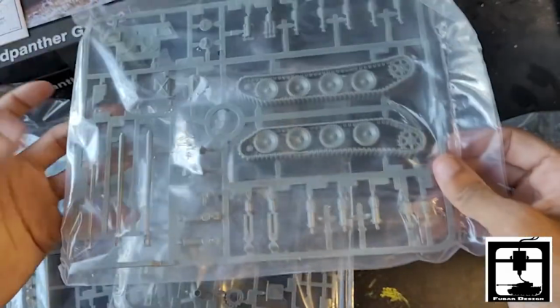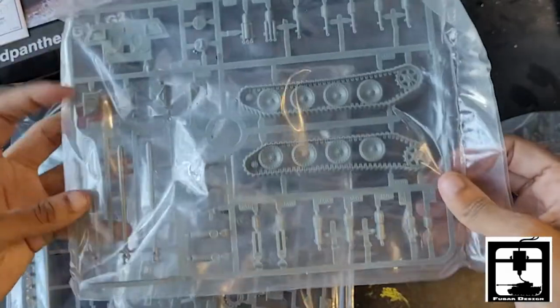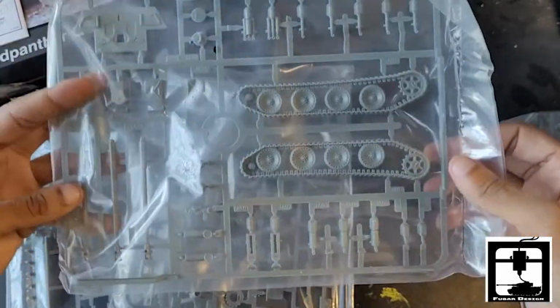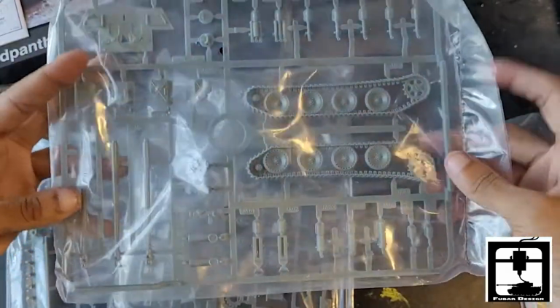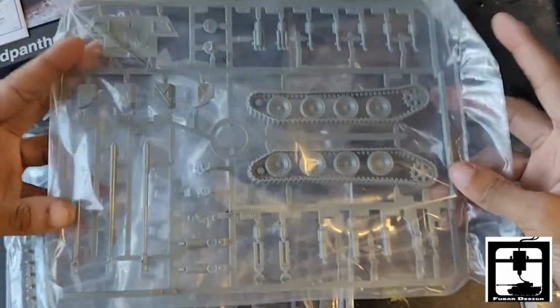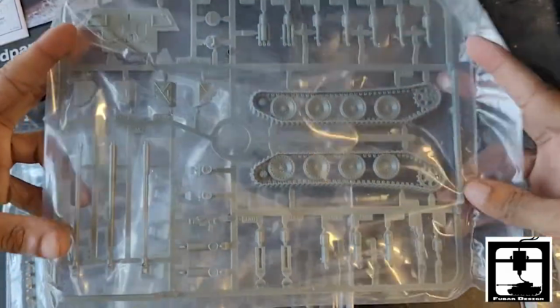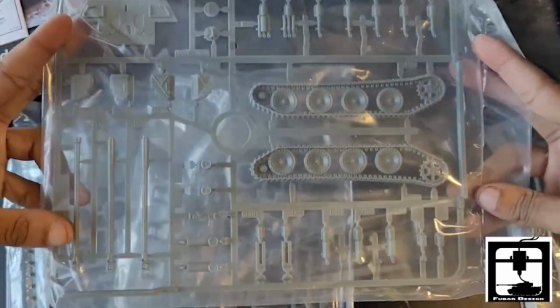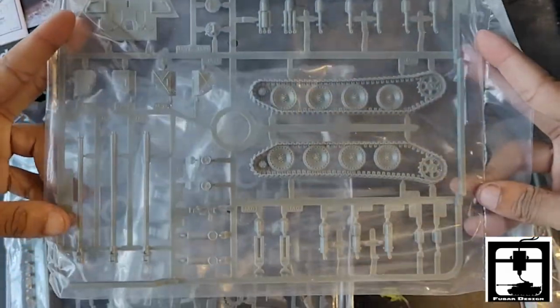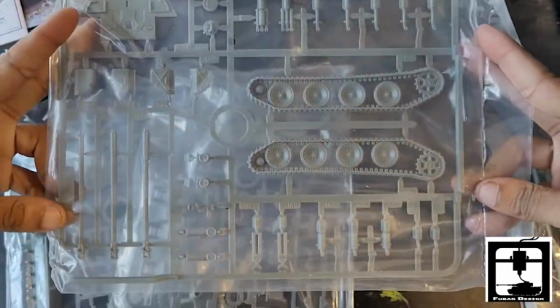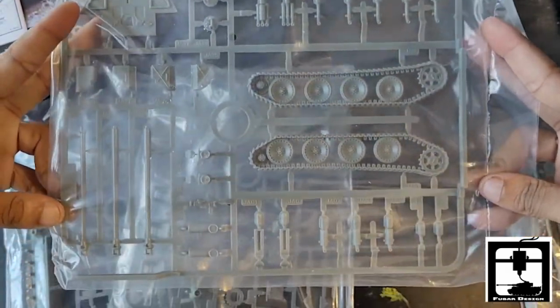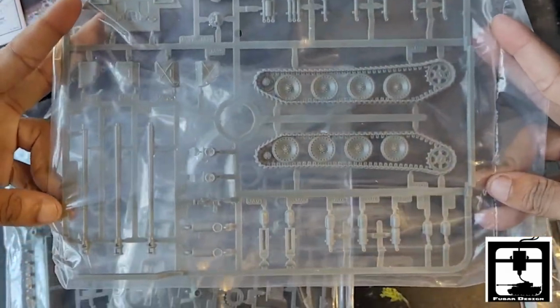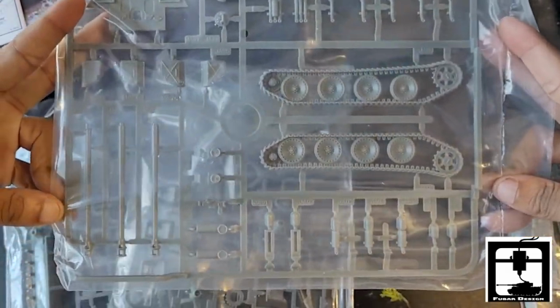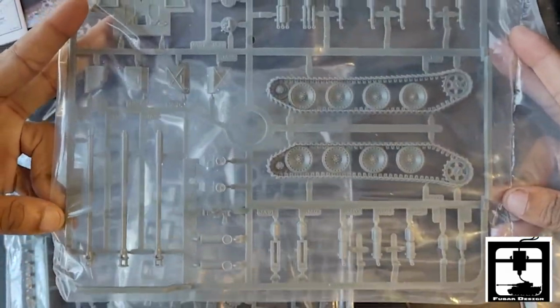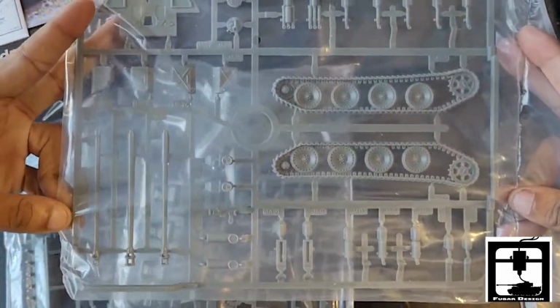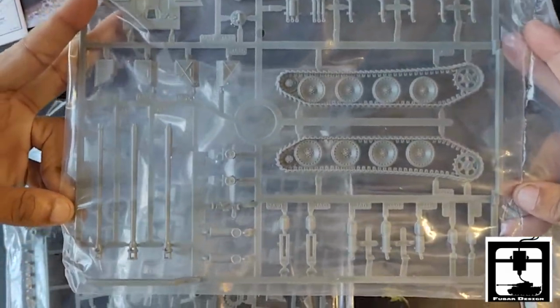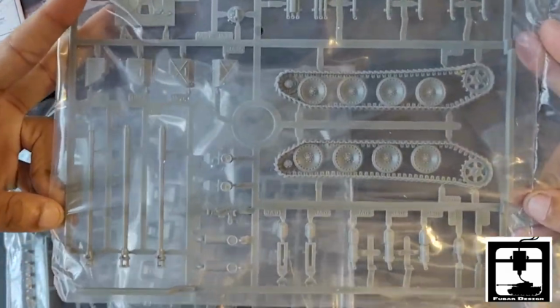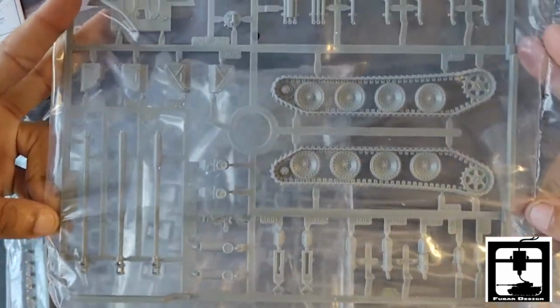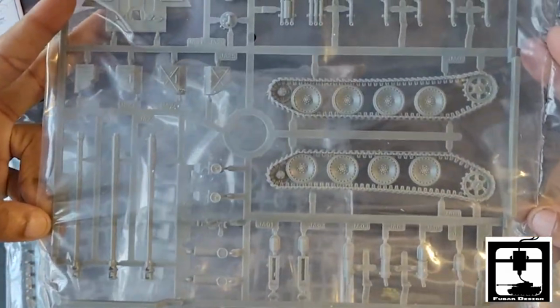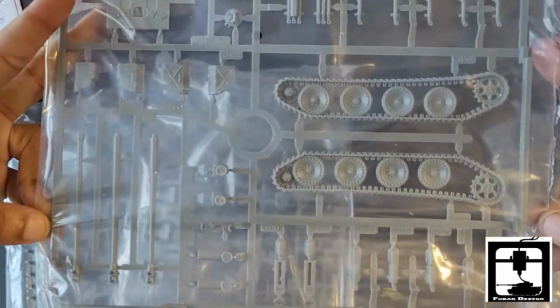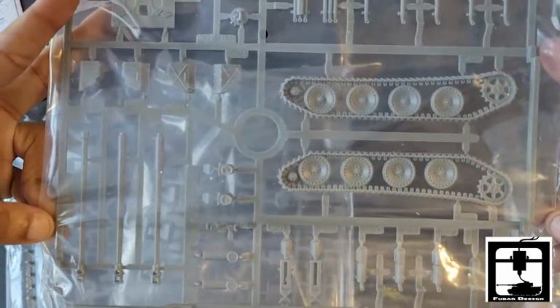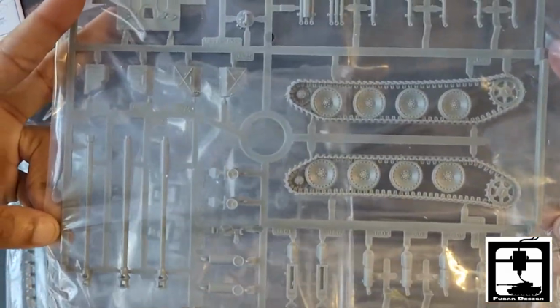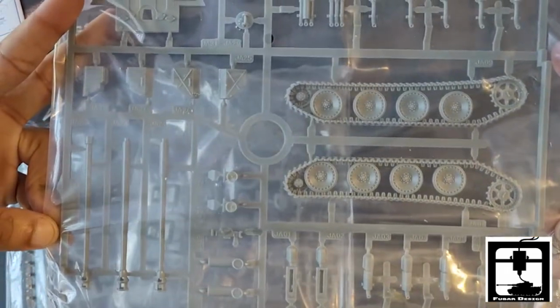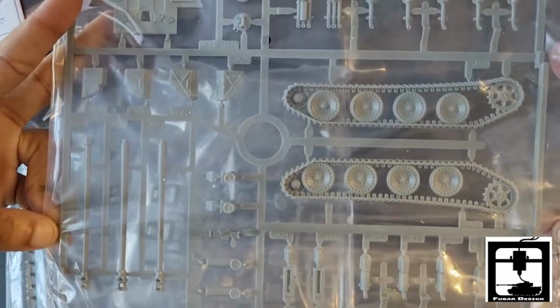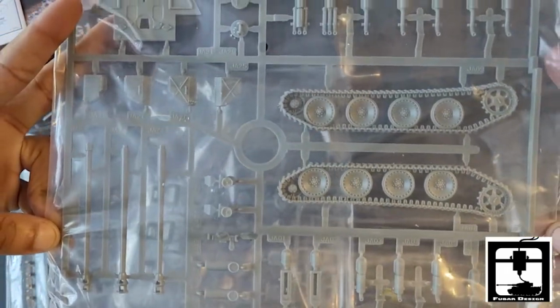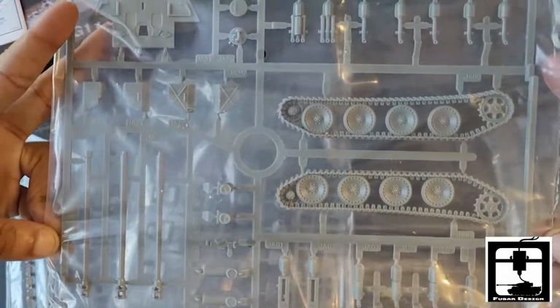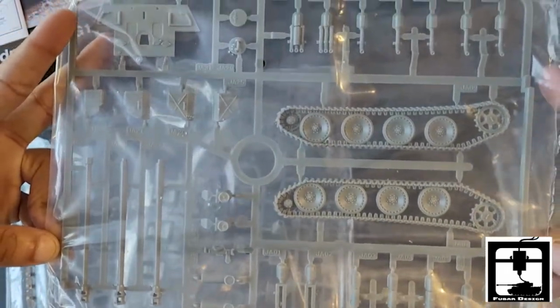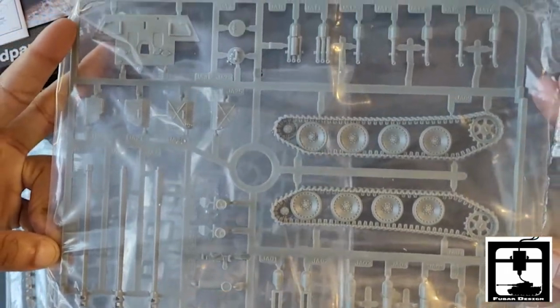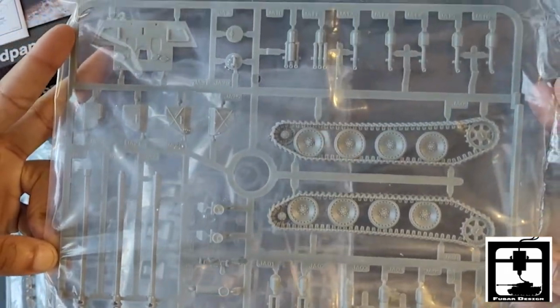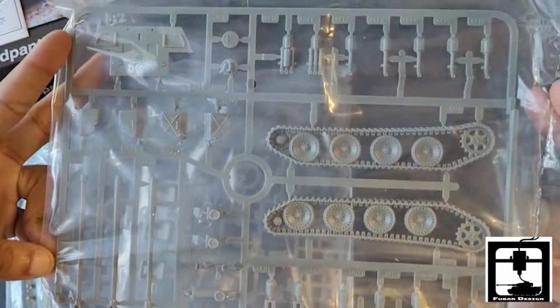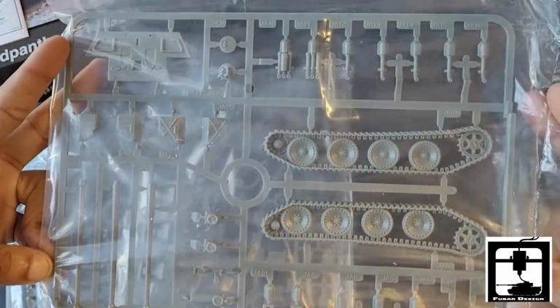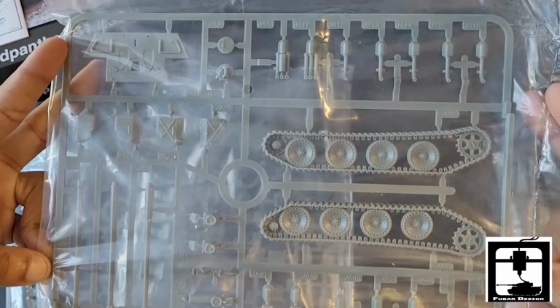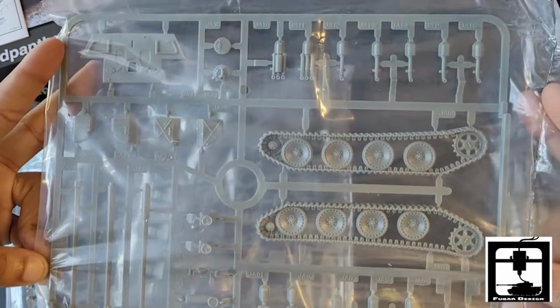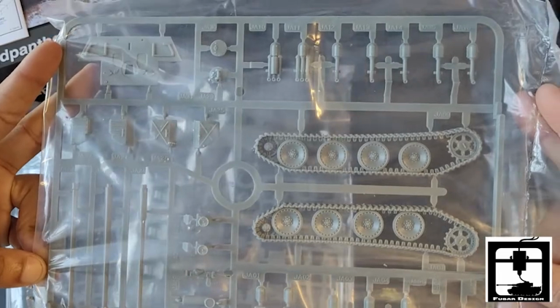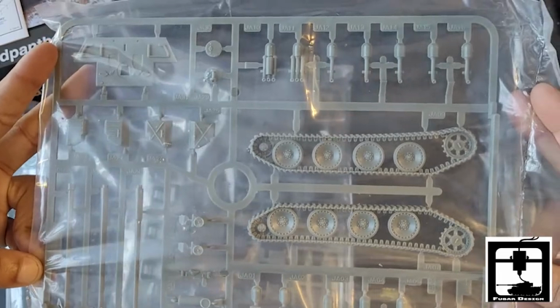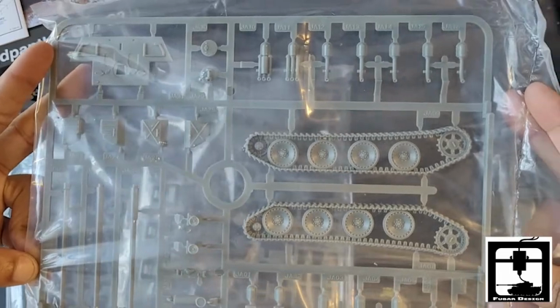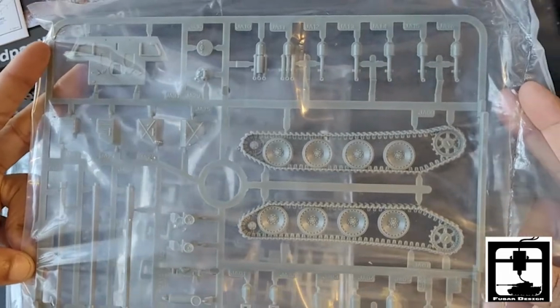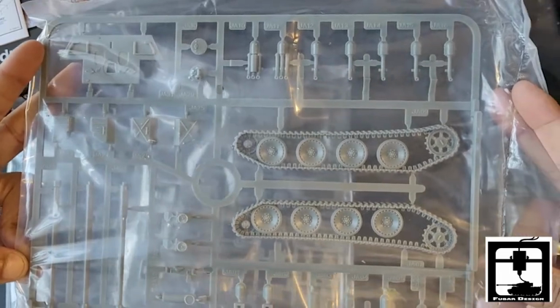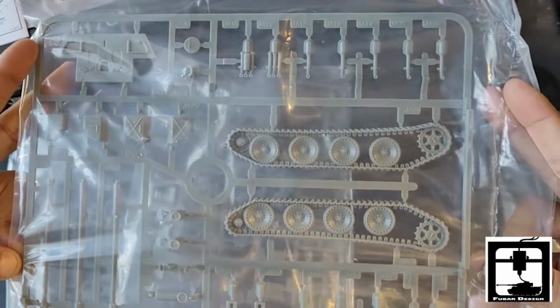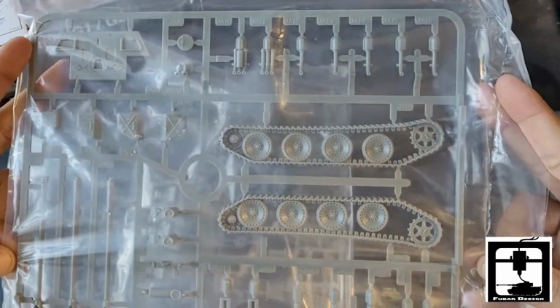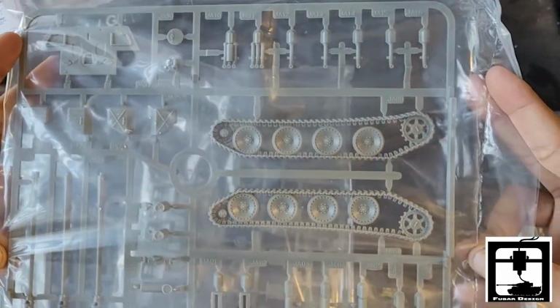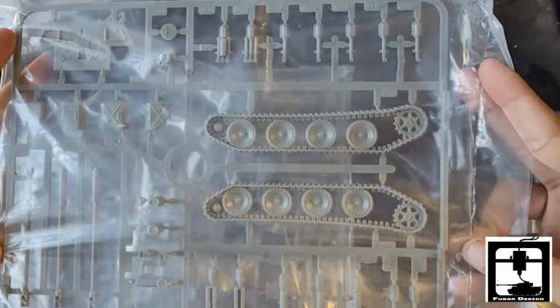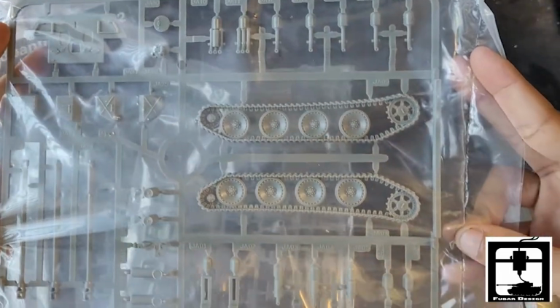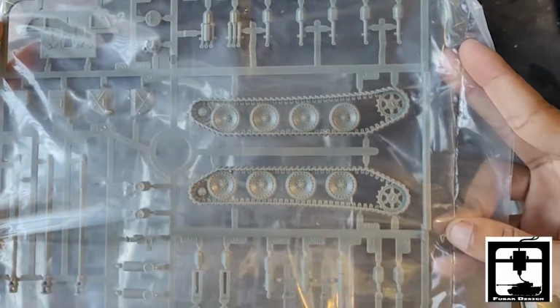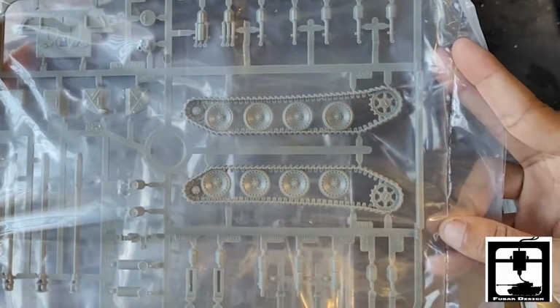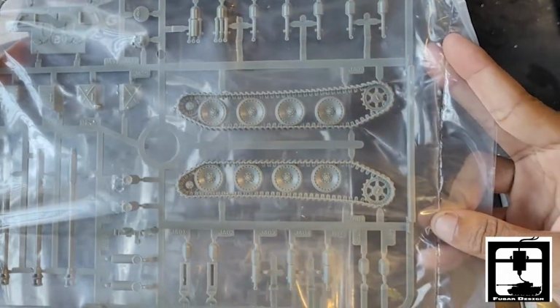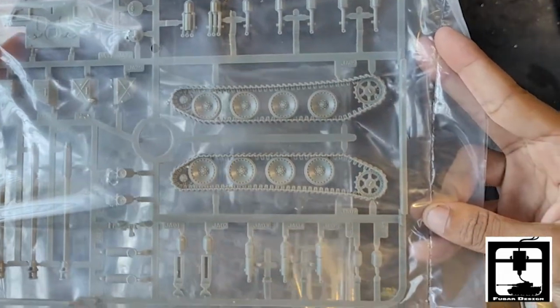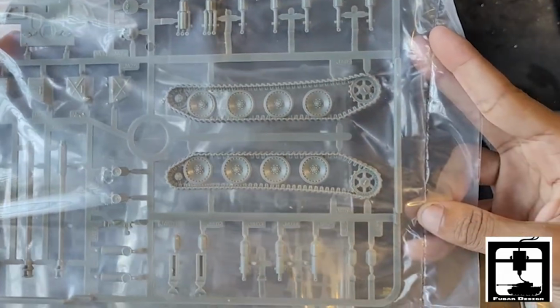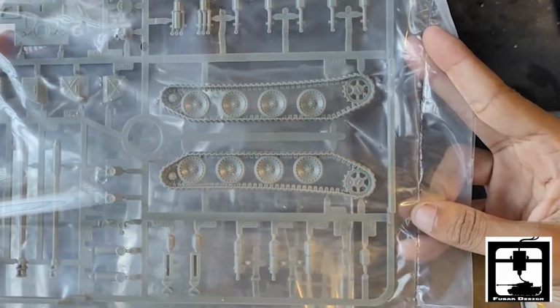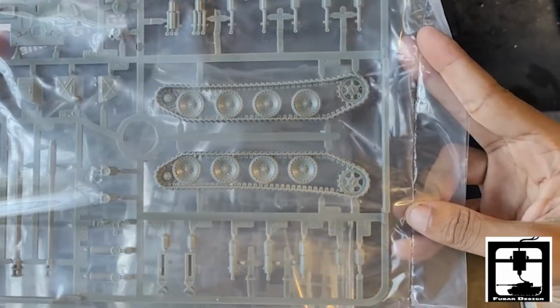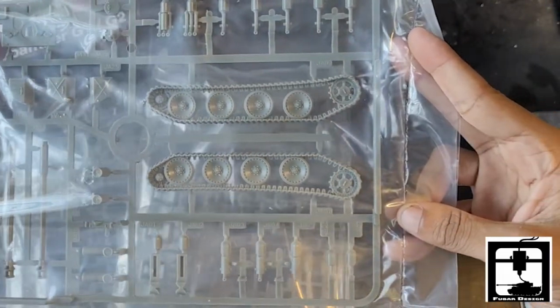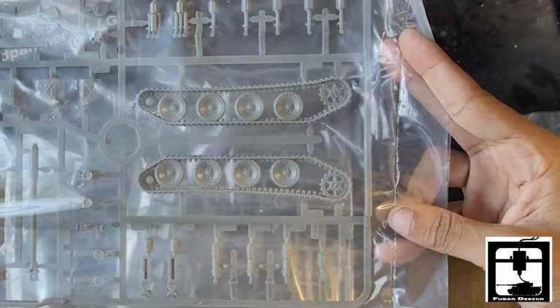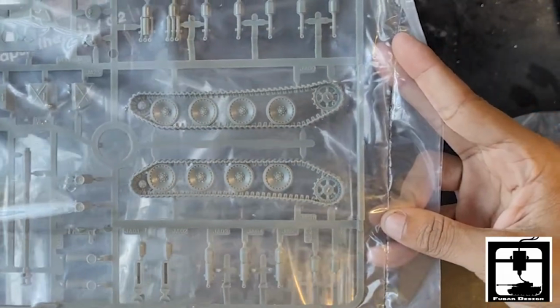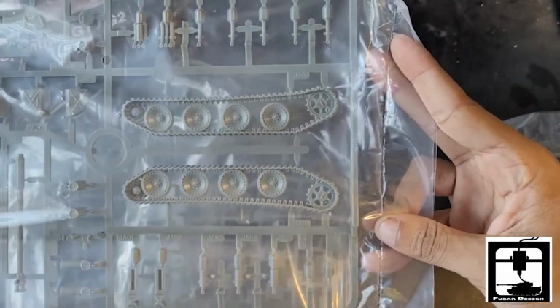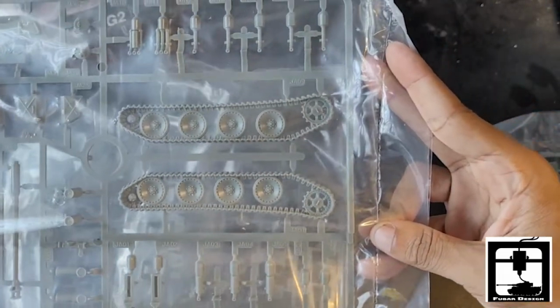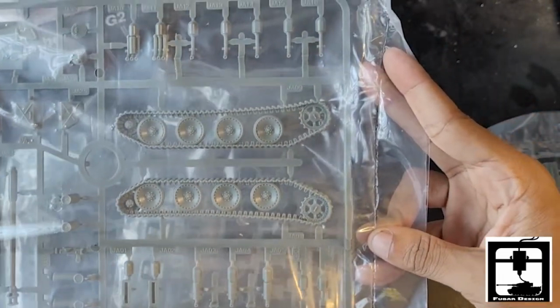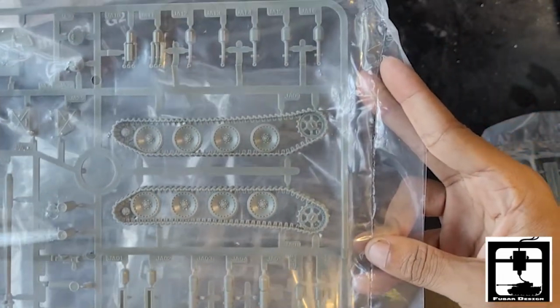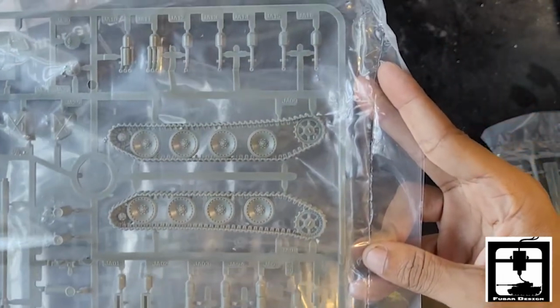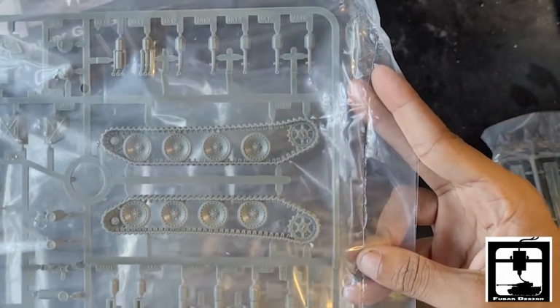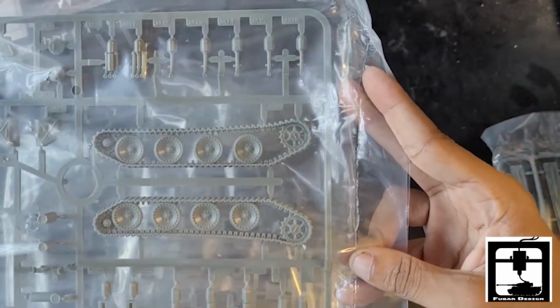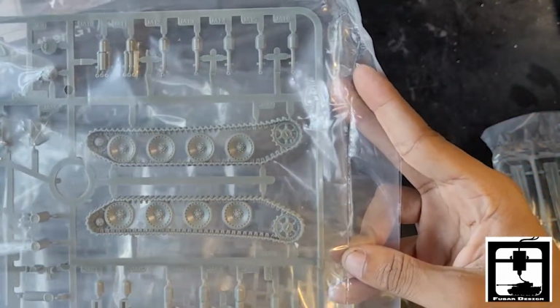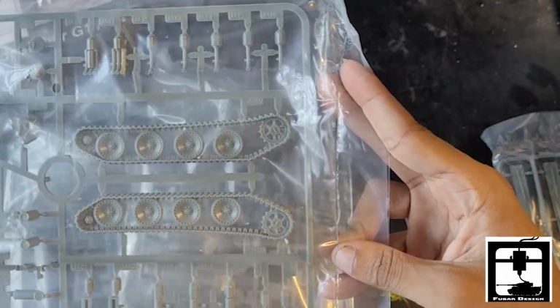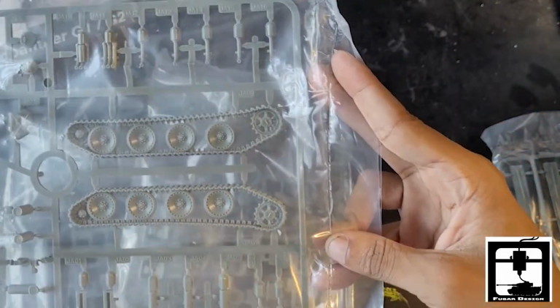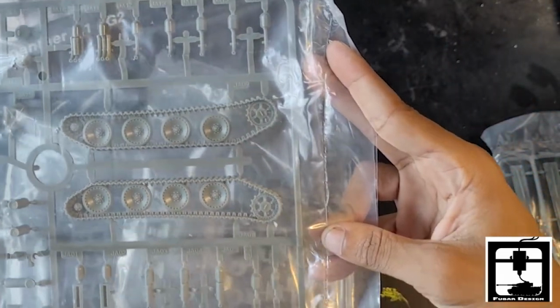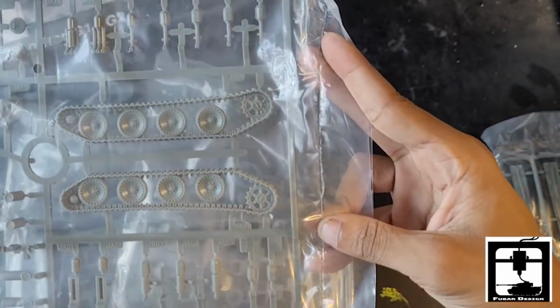The third one has the barrels that you can run with it, the rear paneling, and some more of the details and tracks itself.